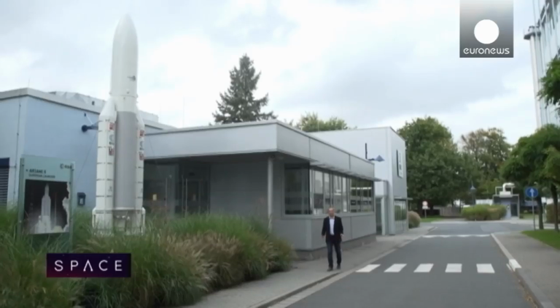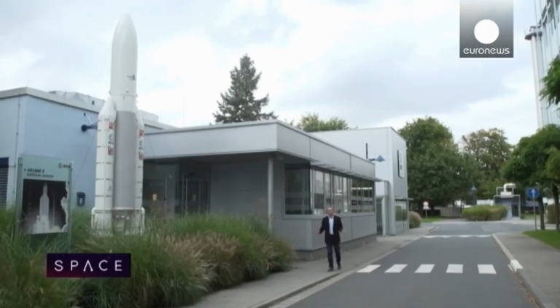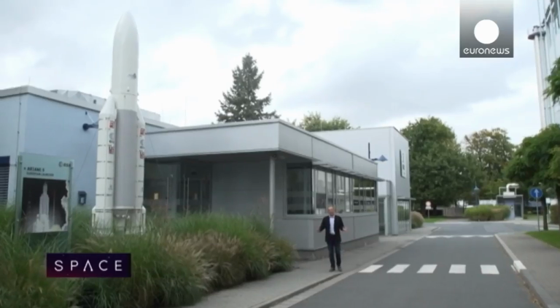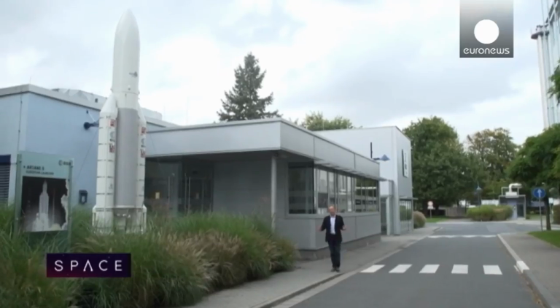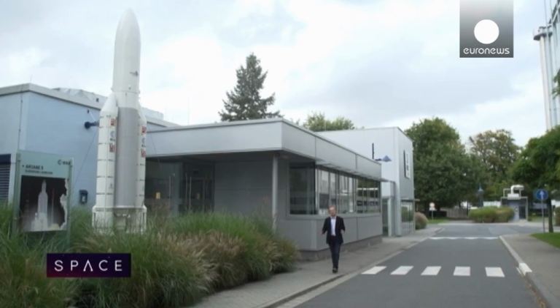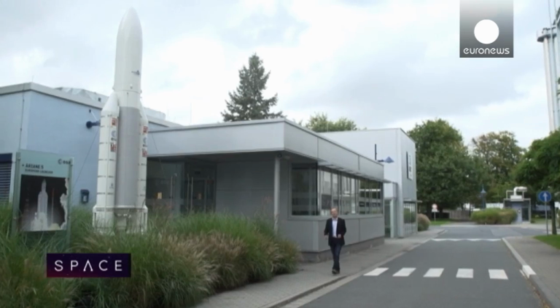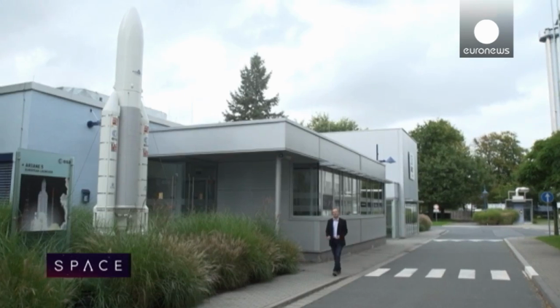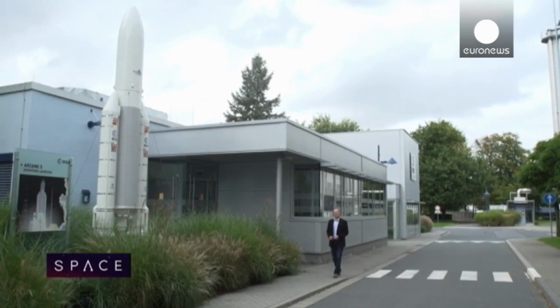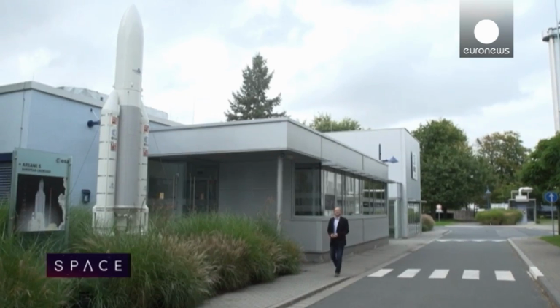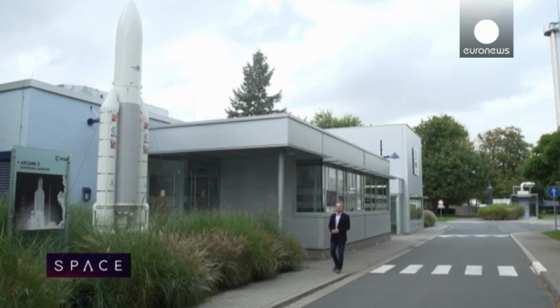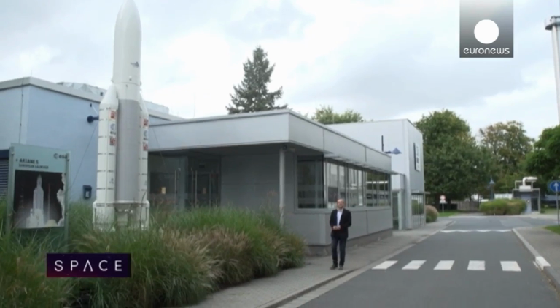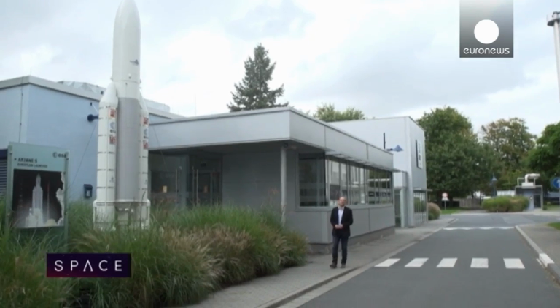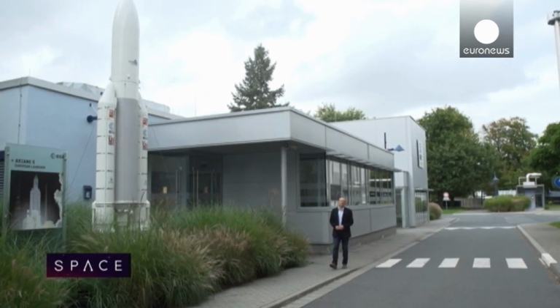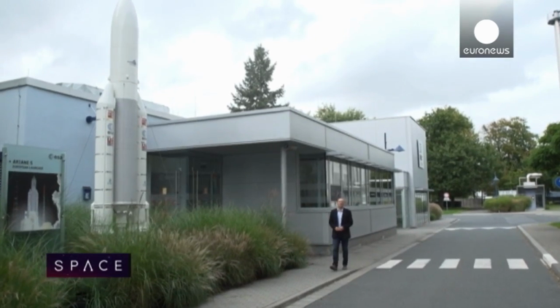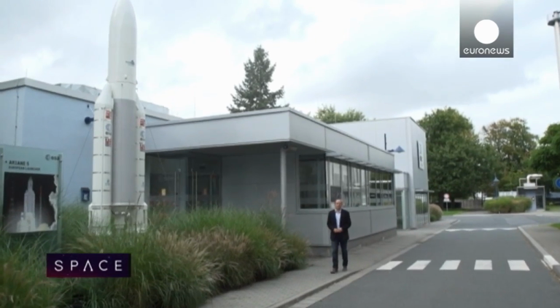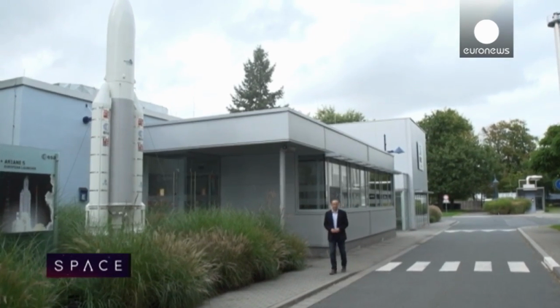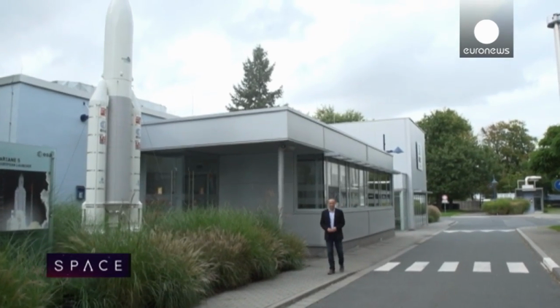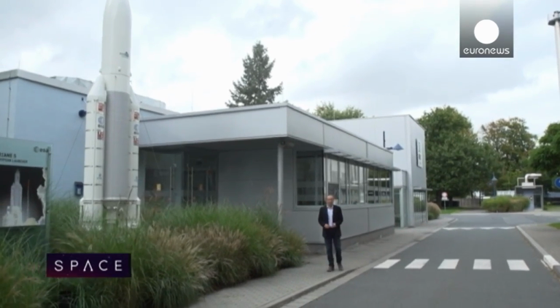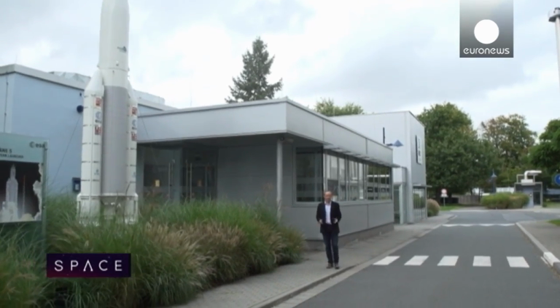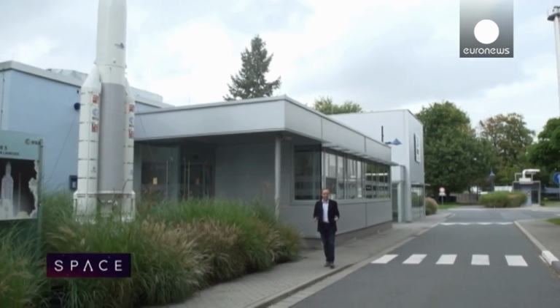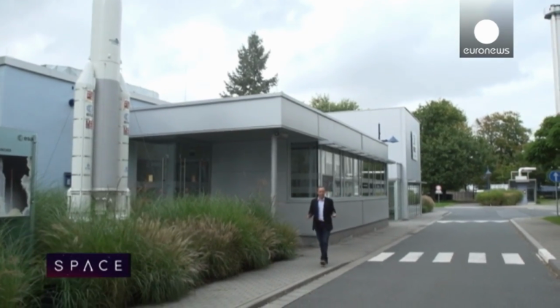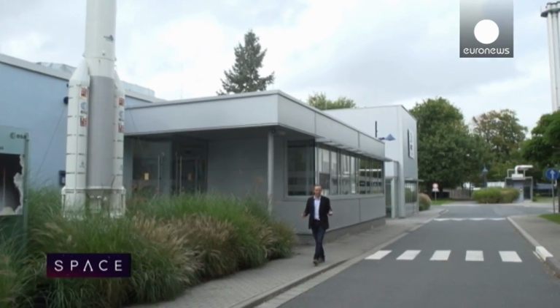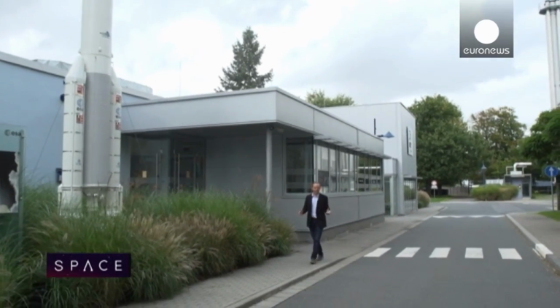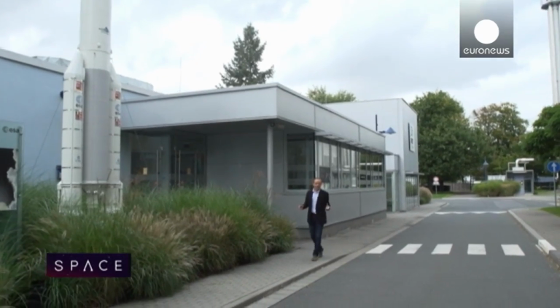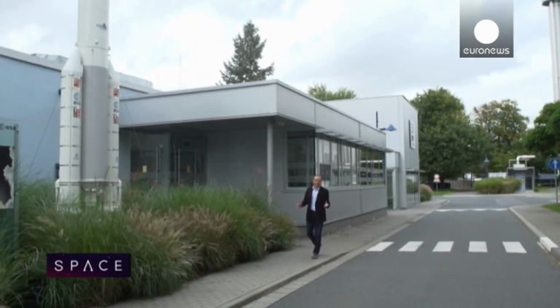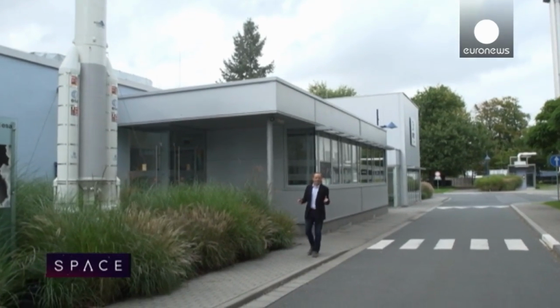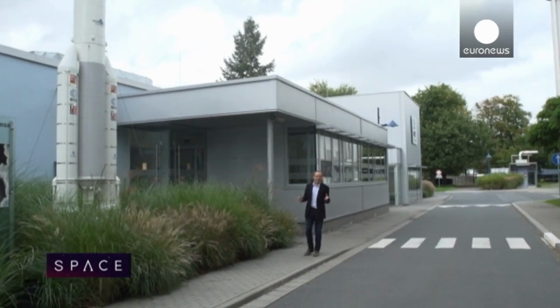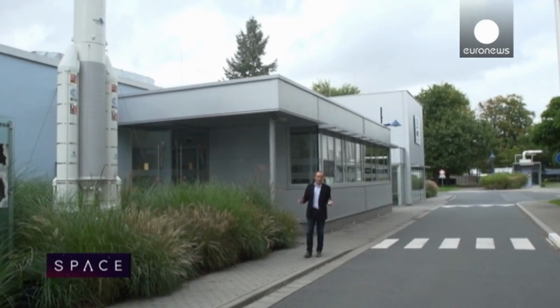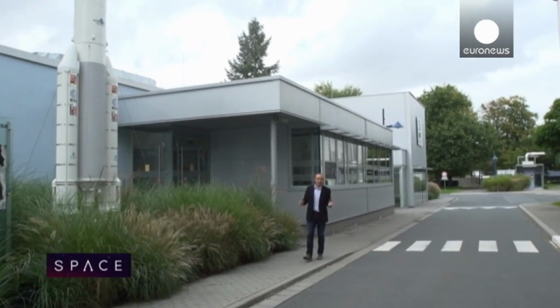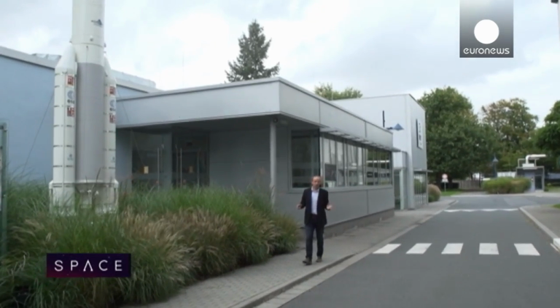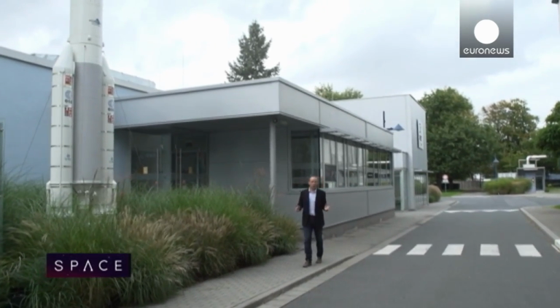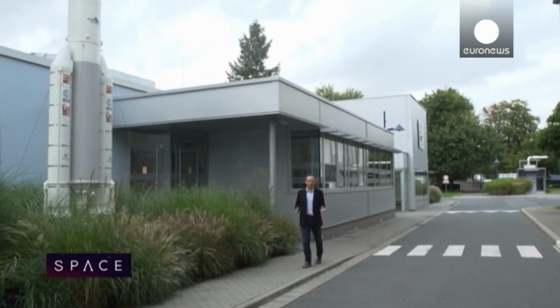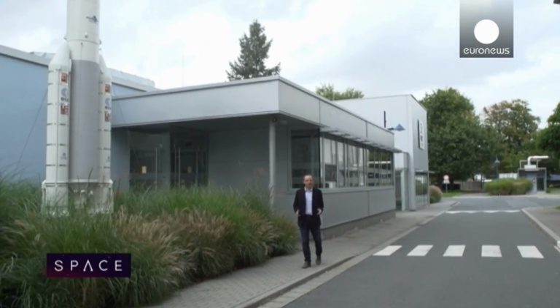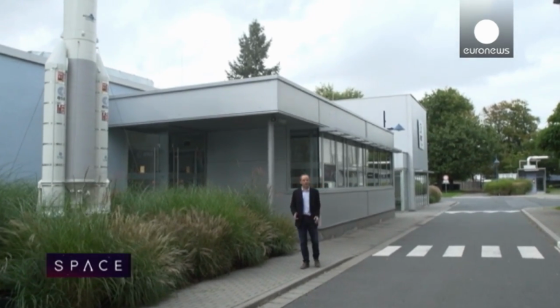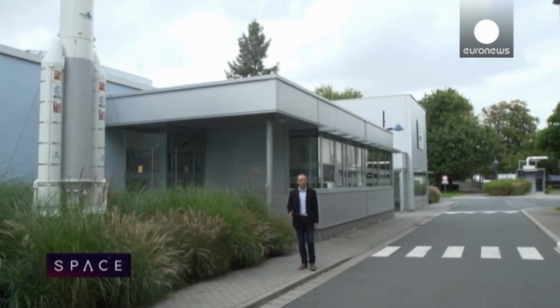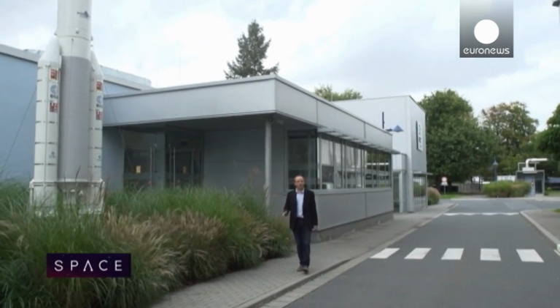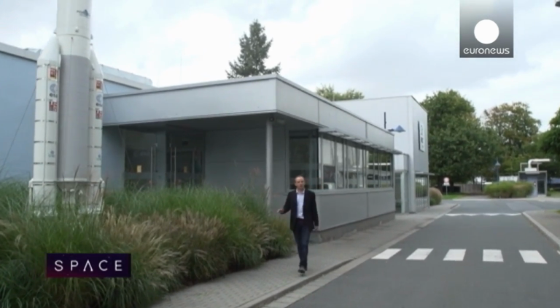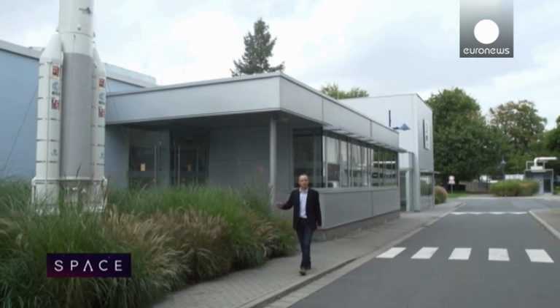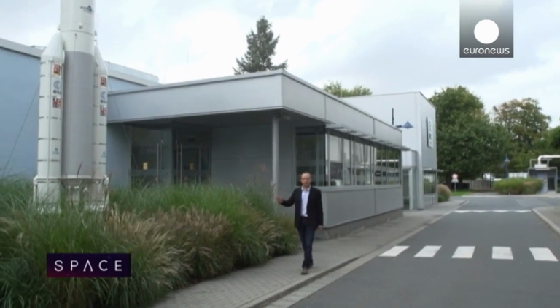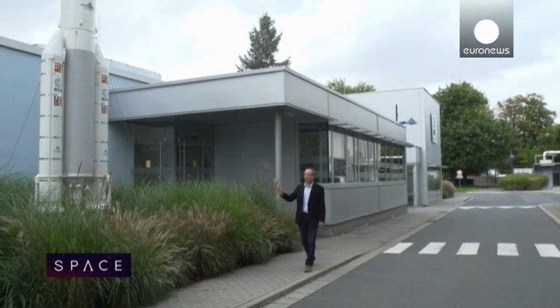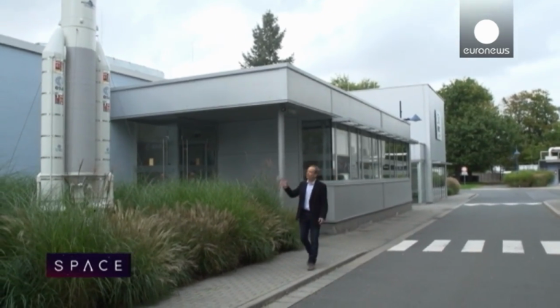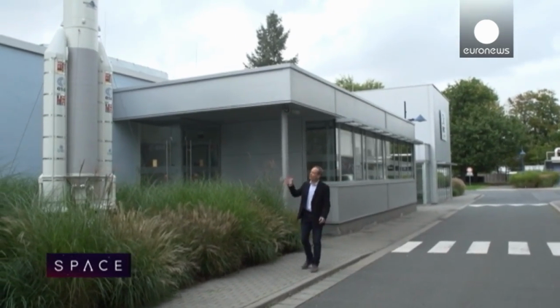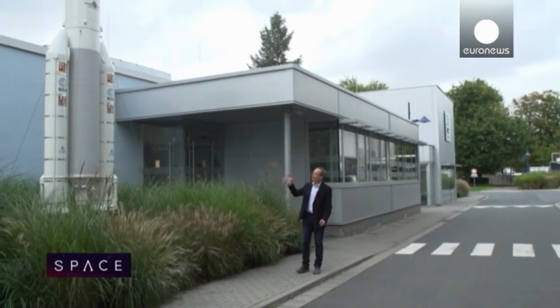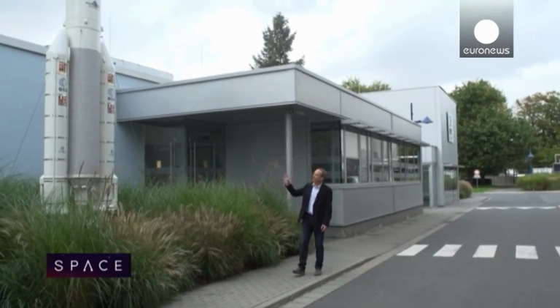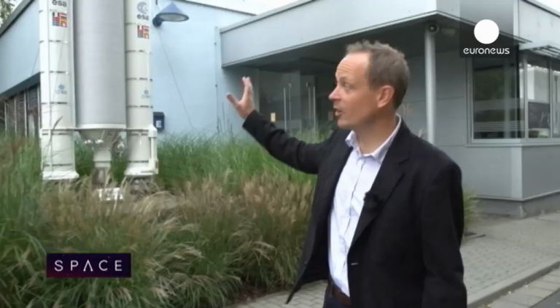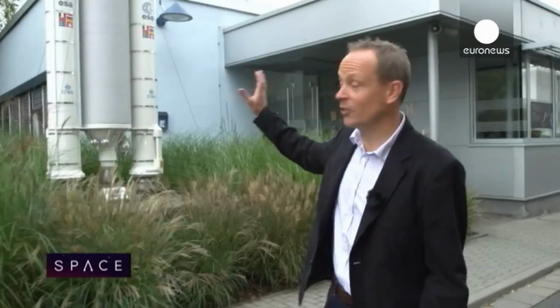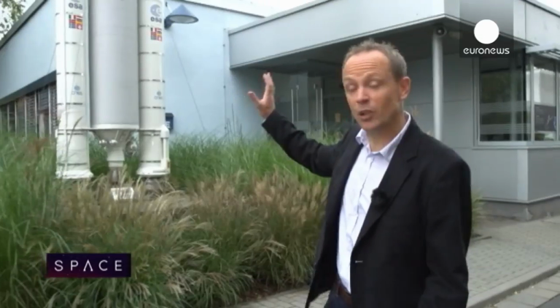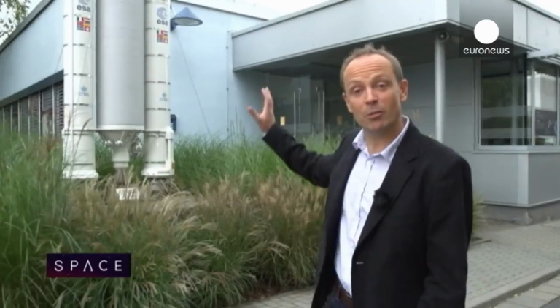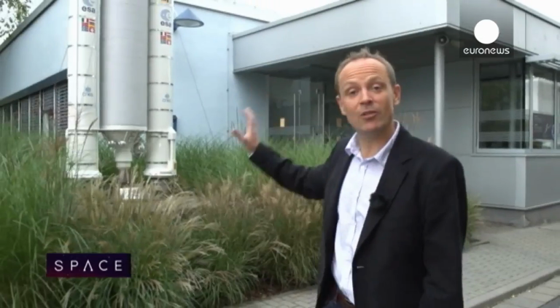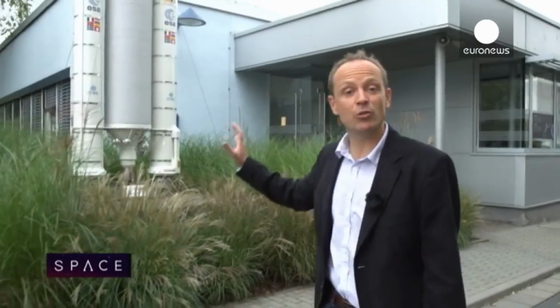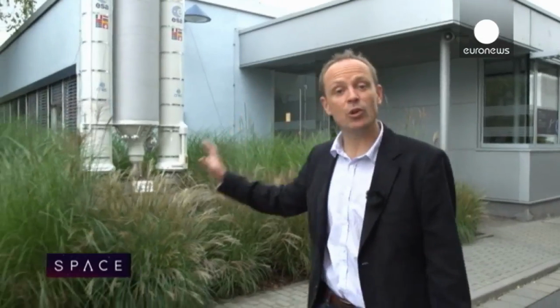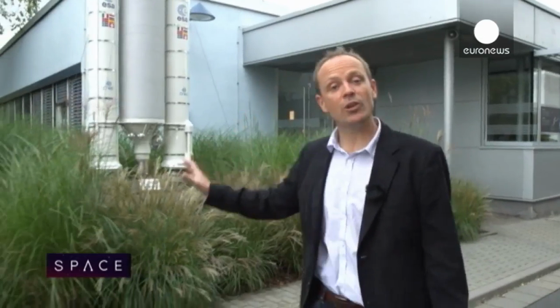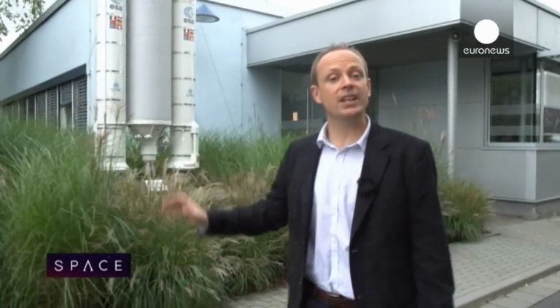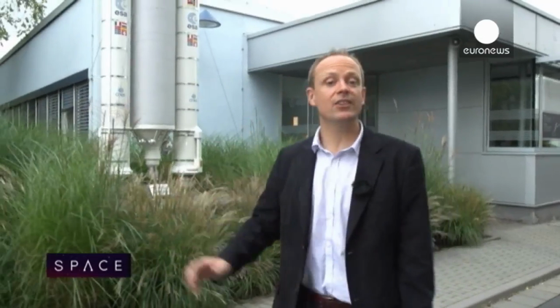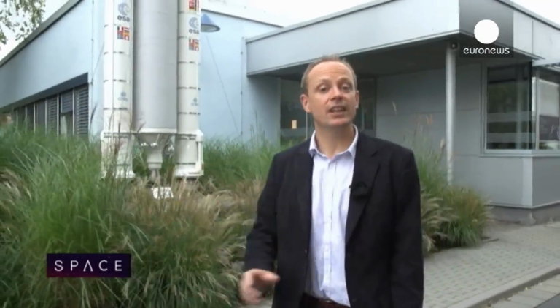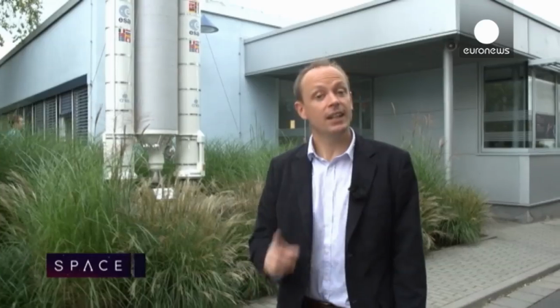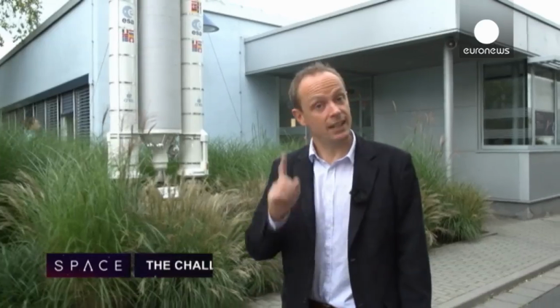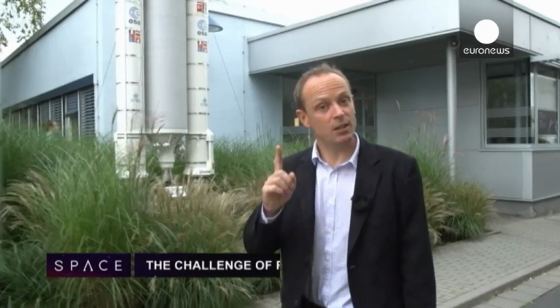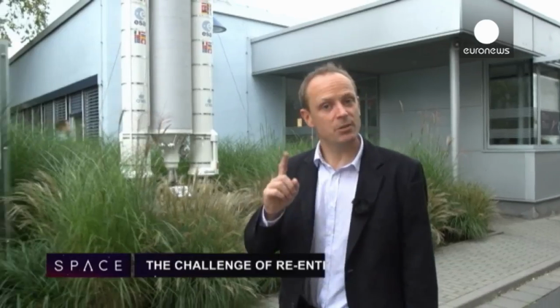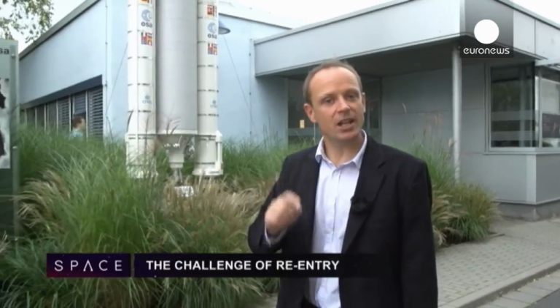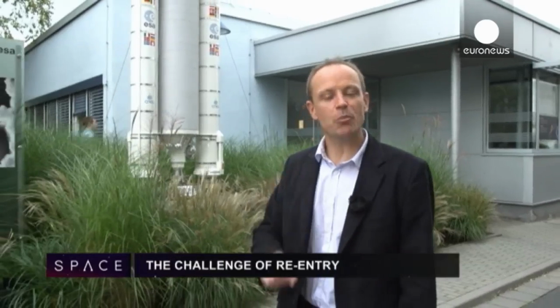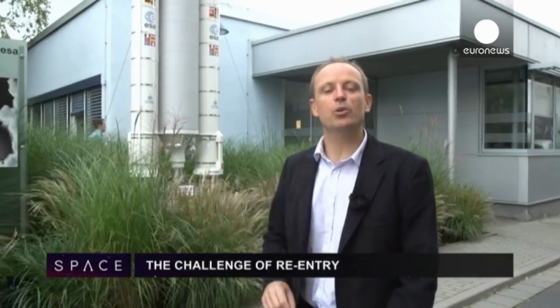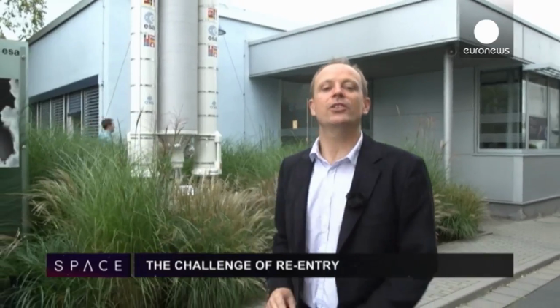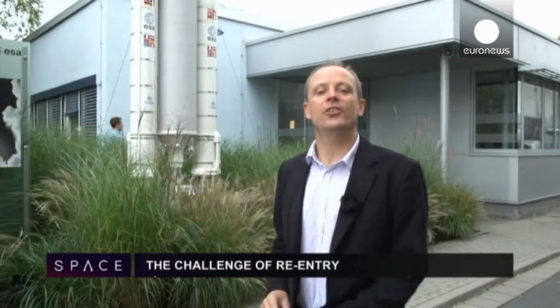Hello and welcome to space. Getting into orbit has always been a question of sitting on top of a rocket and aiming upwards.